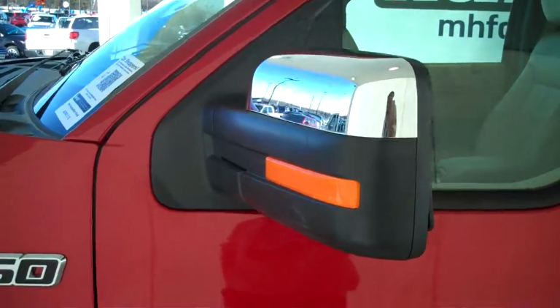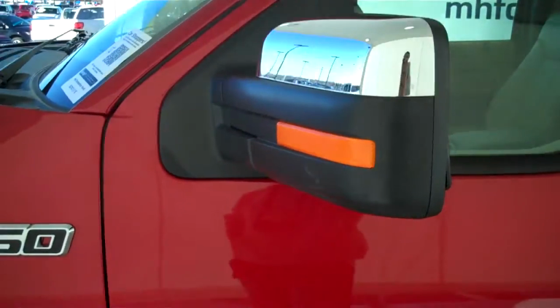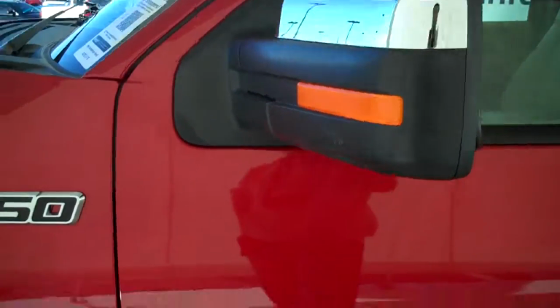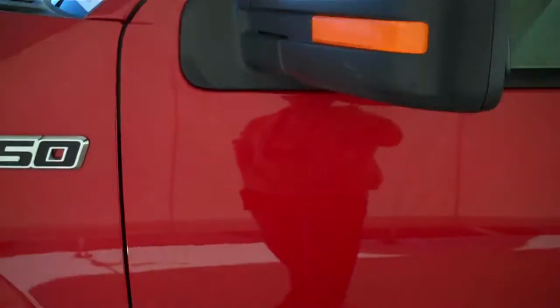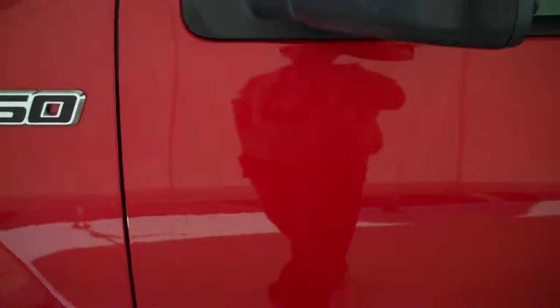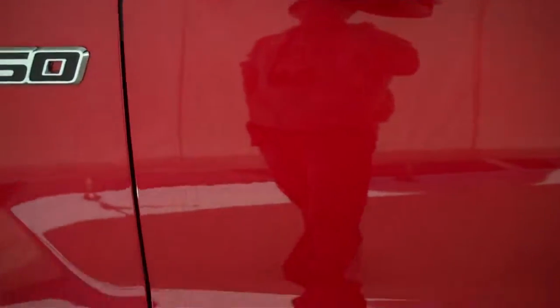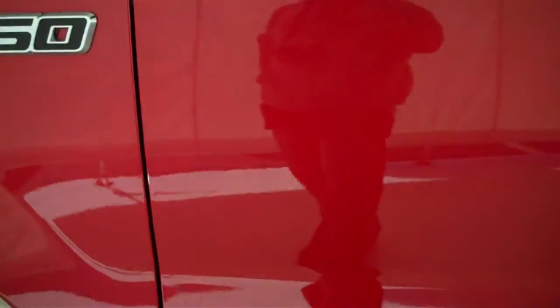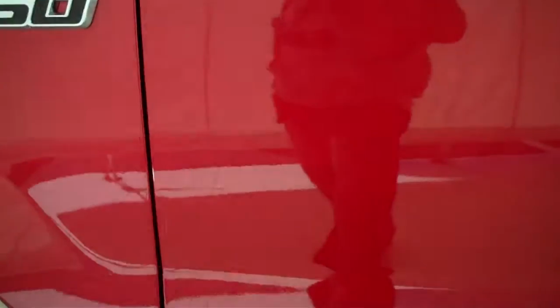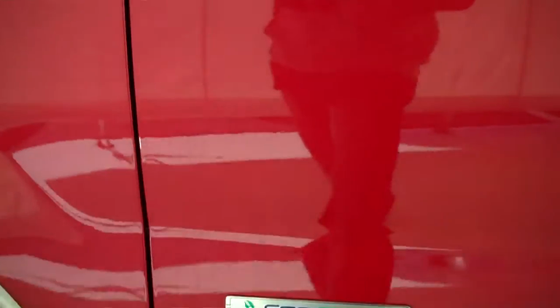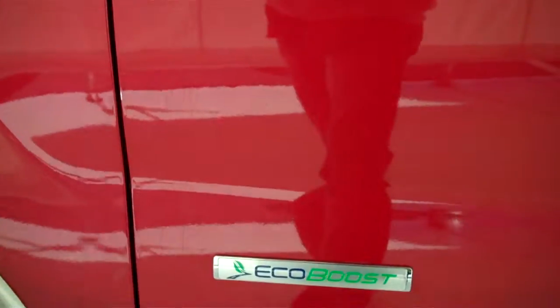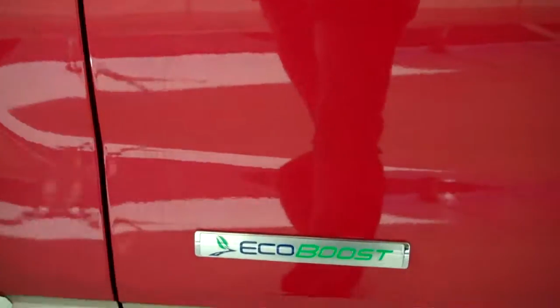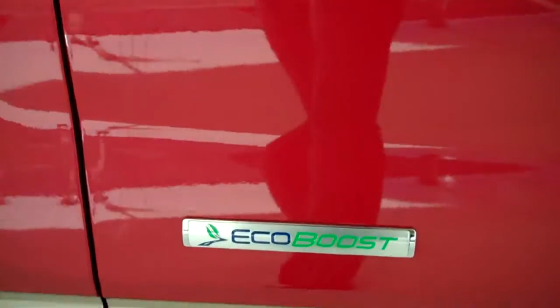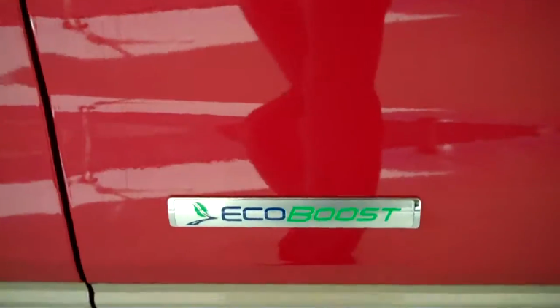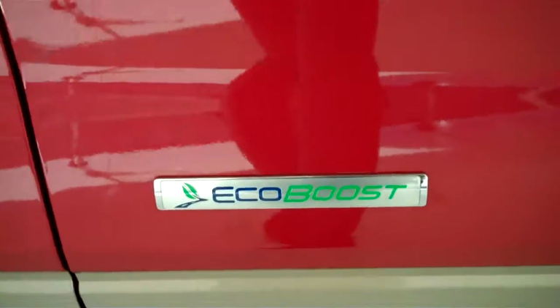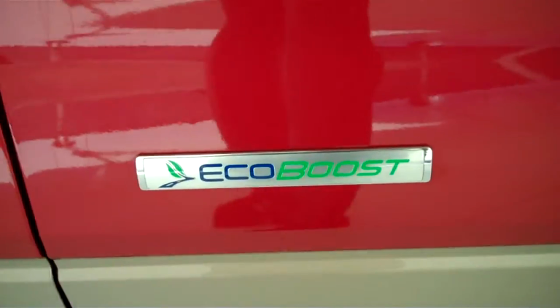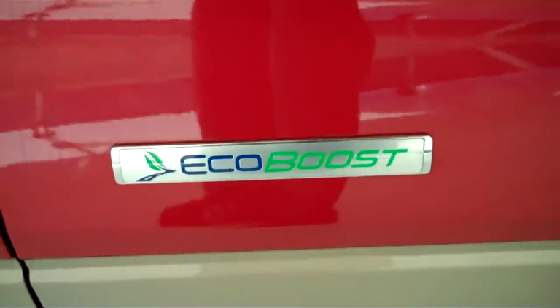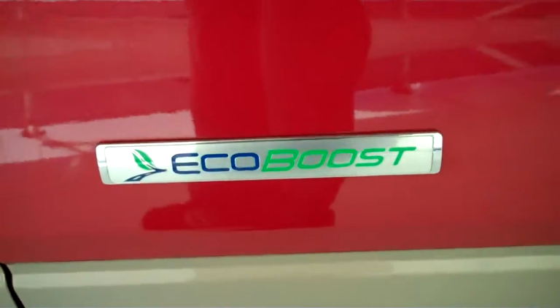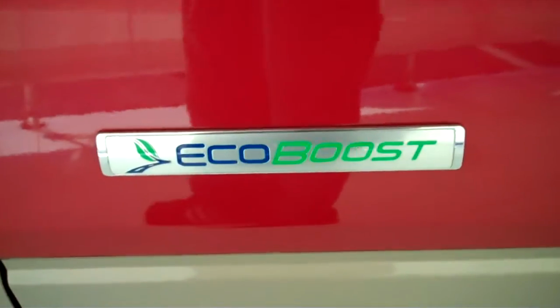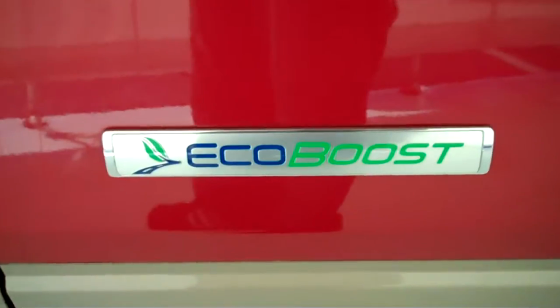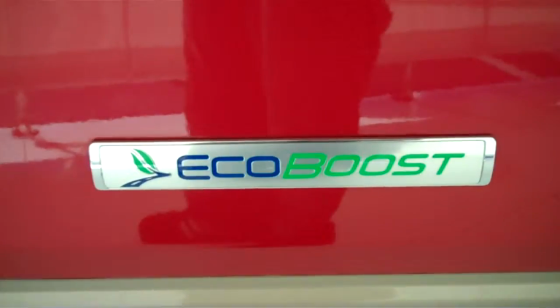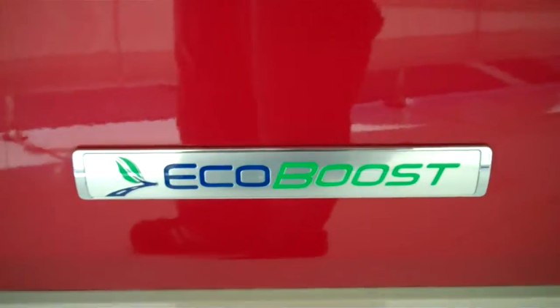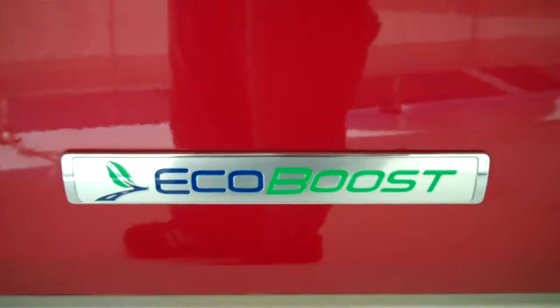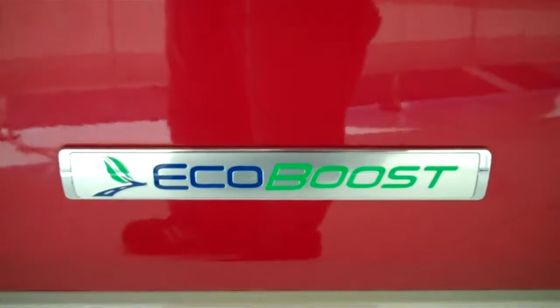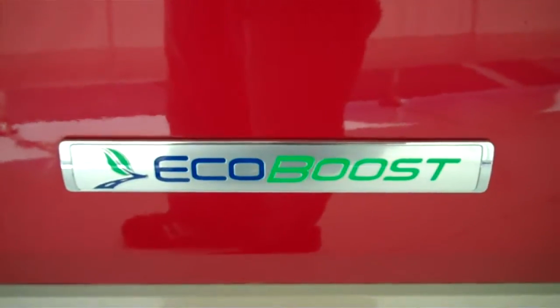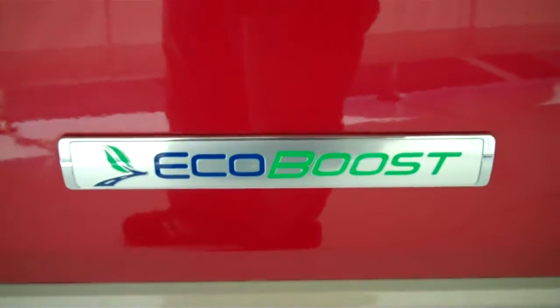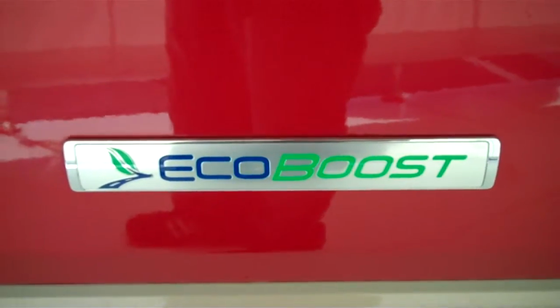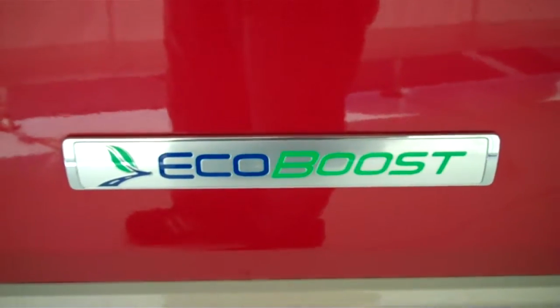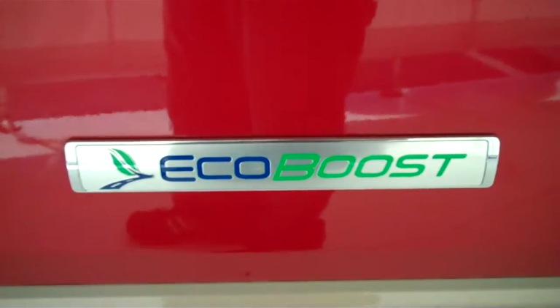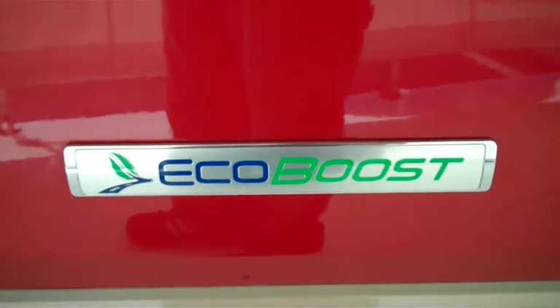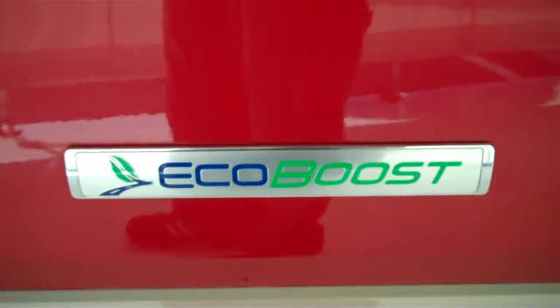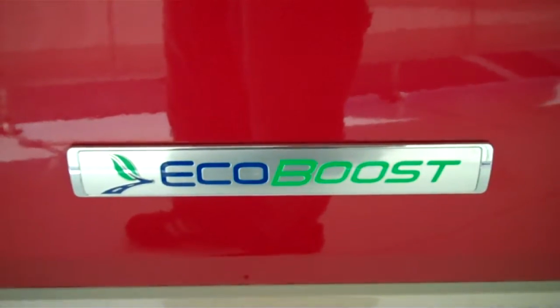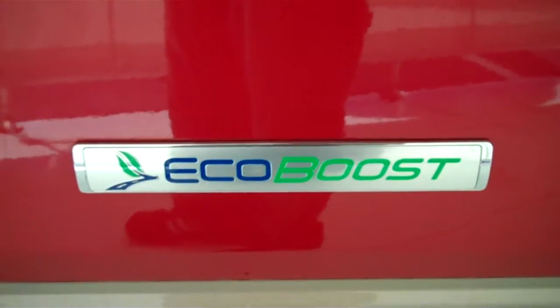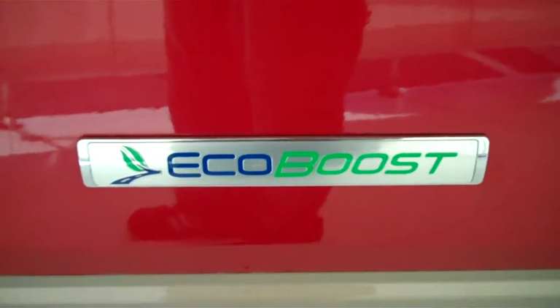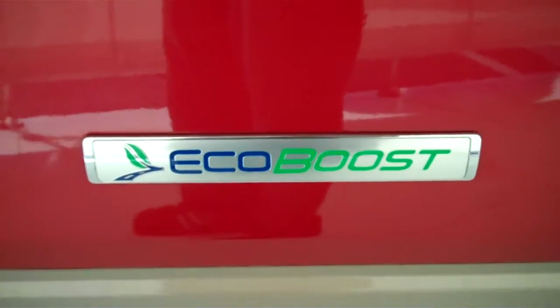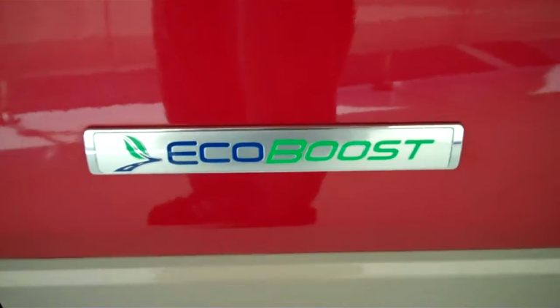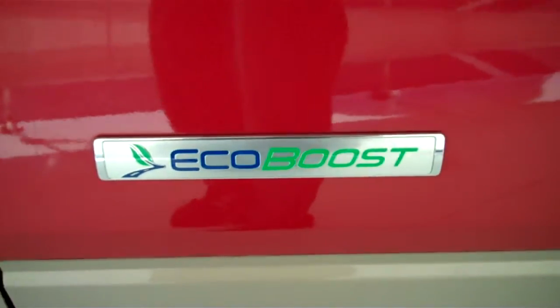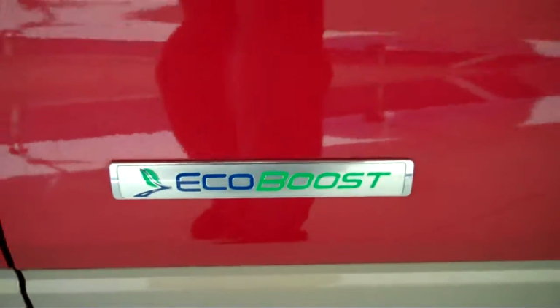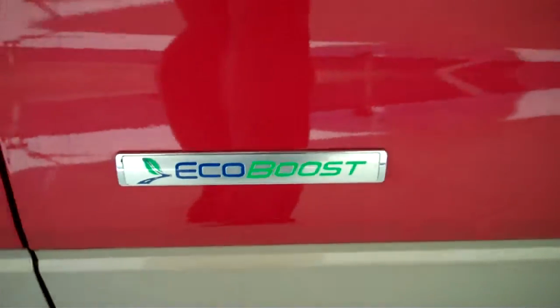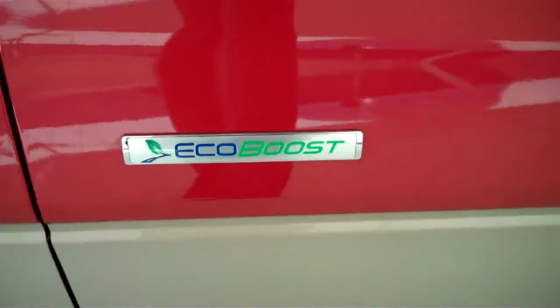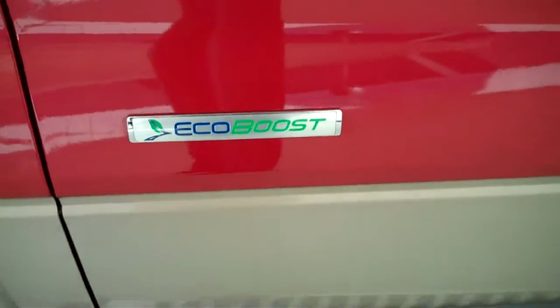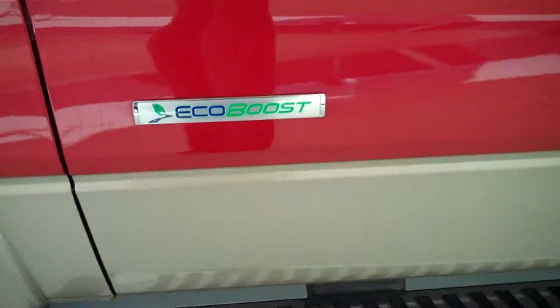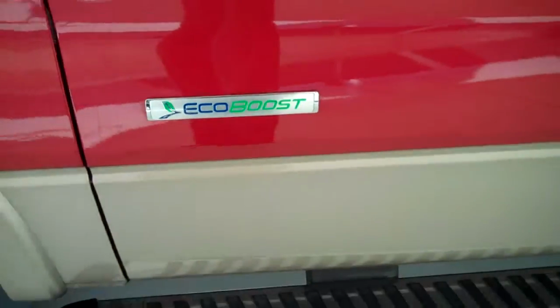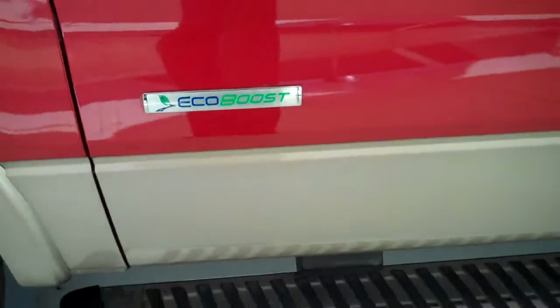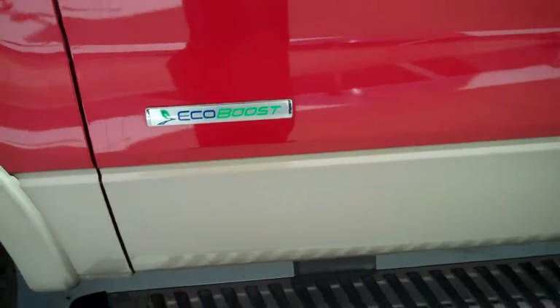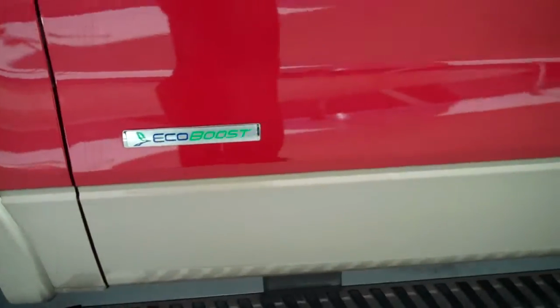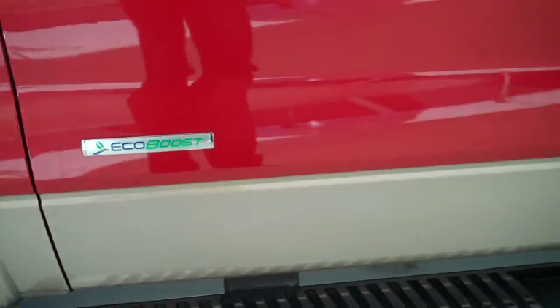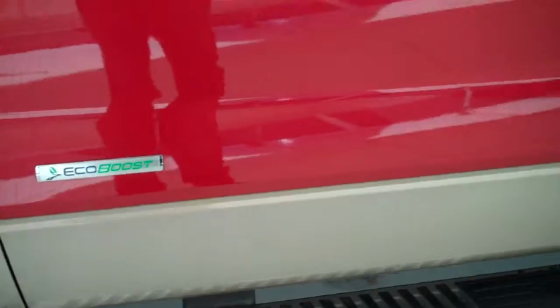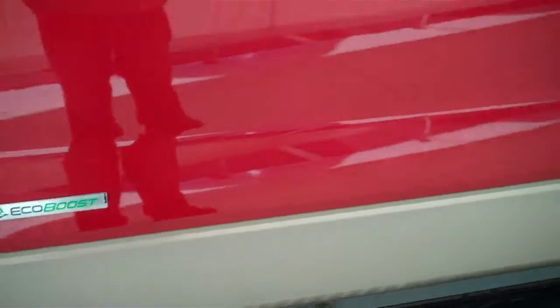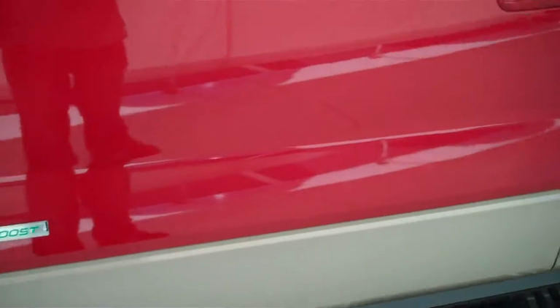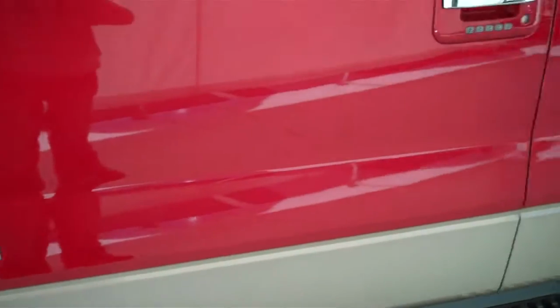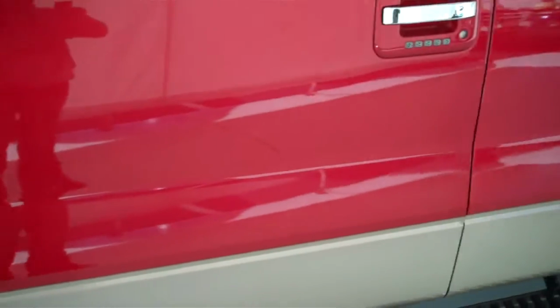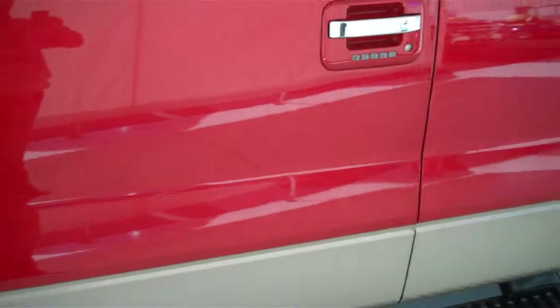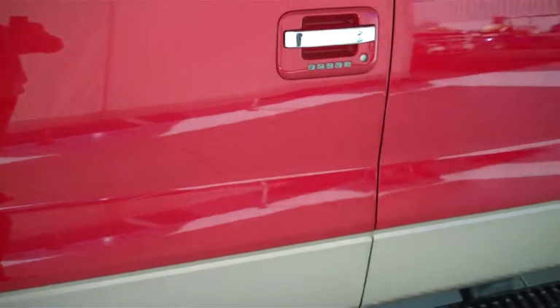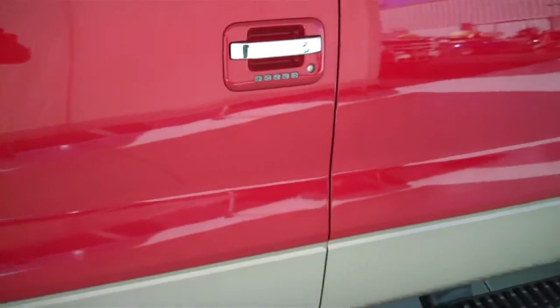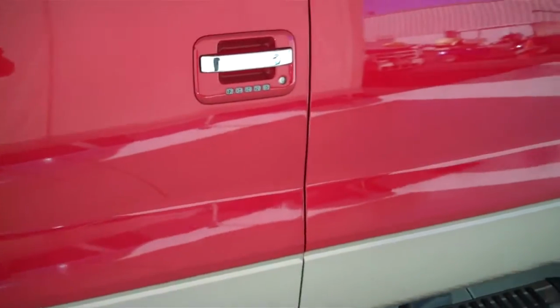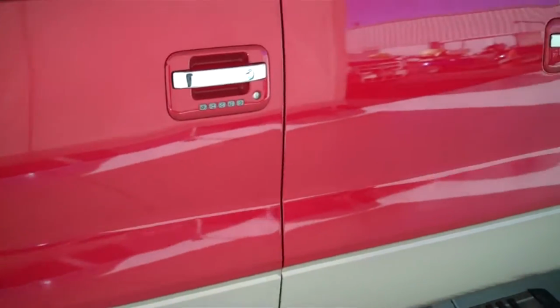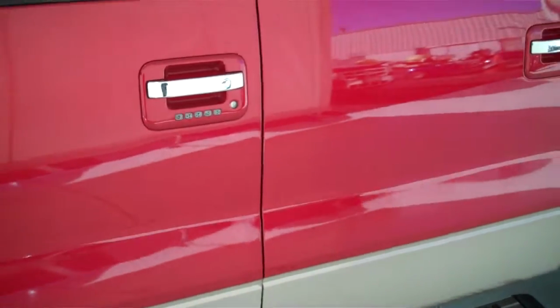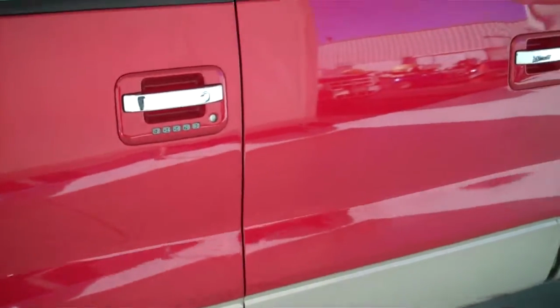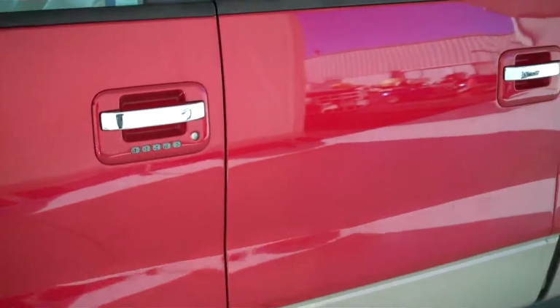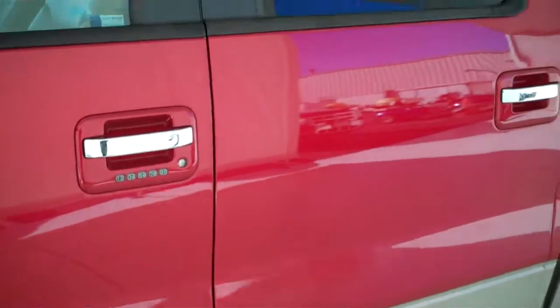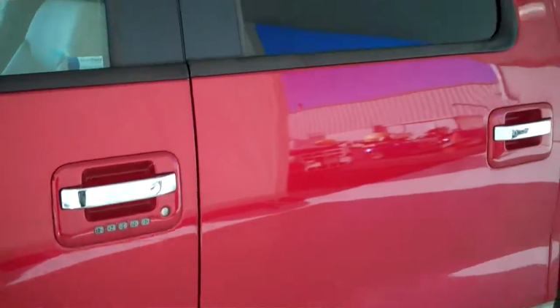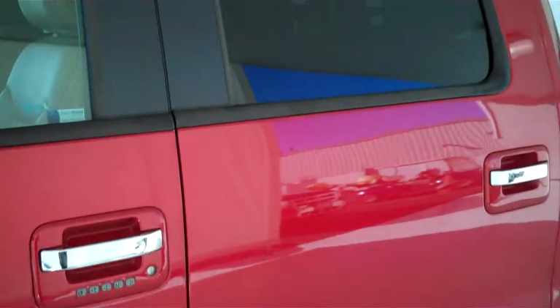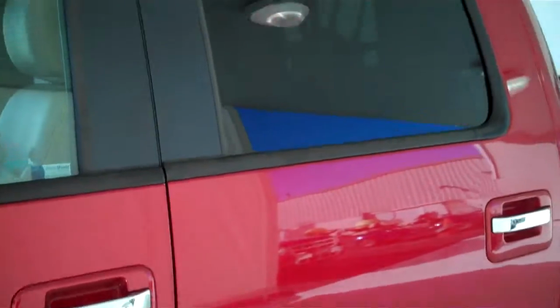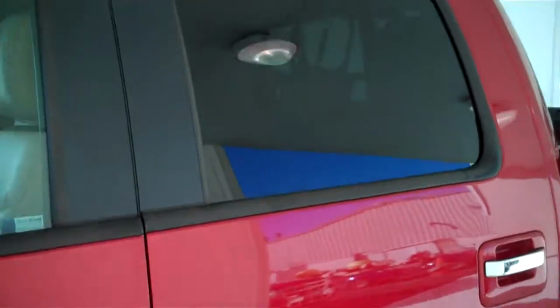This does have the all-new EcoBoost, a twin-turbocharged V6 delivering unbelievable horsepower with unbelievable fuel economy.